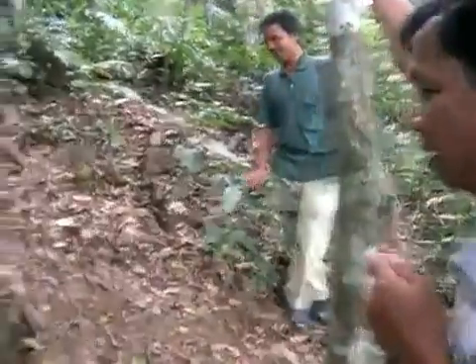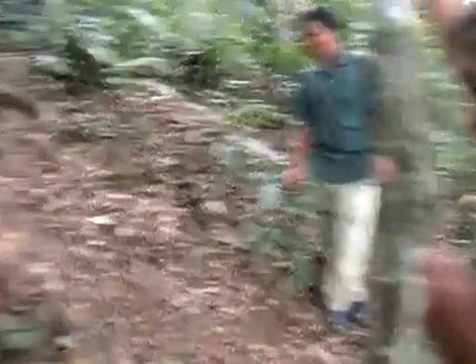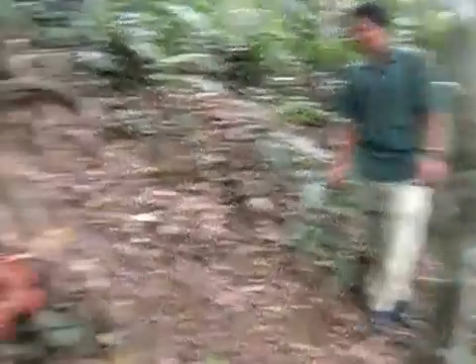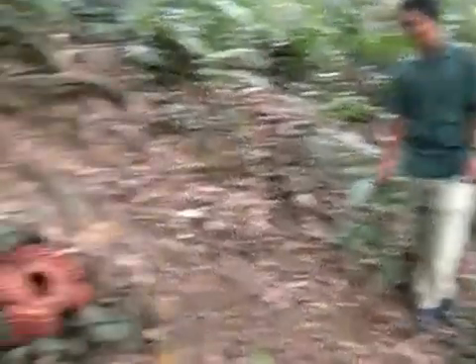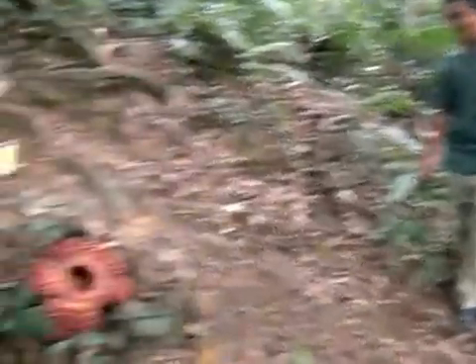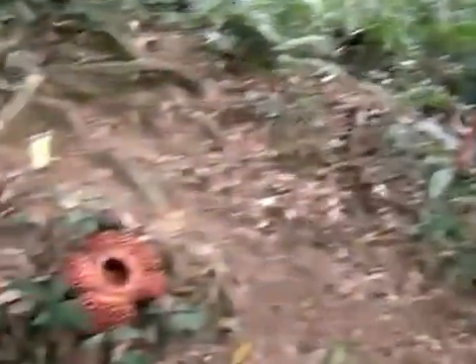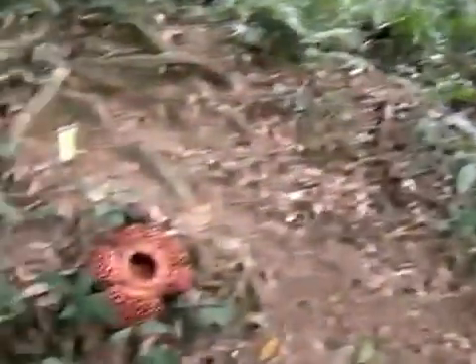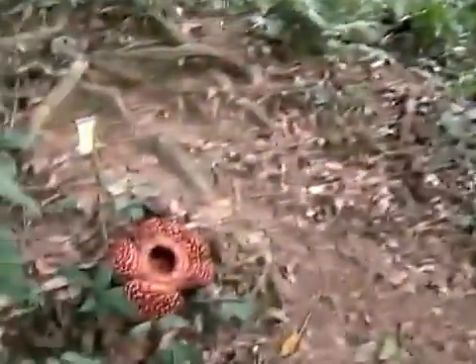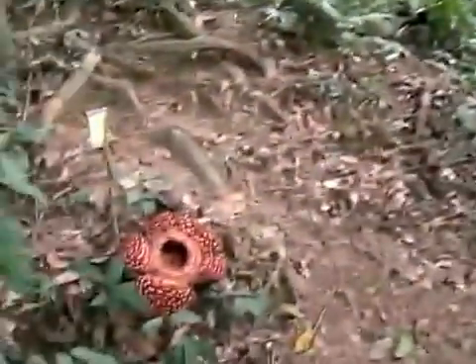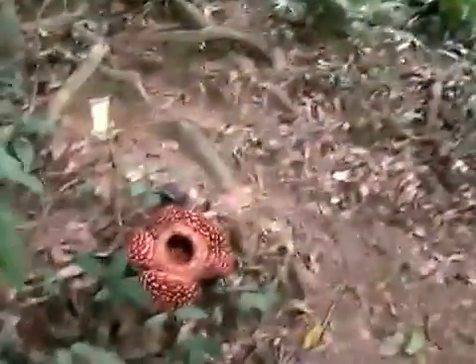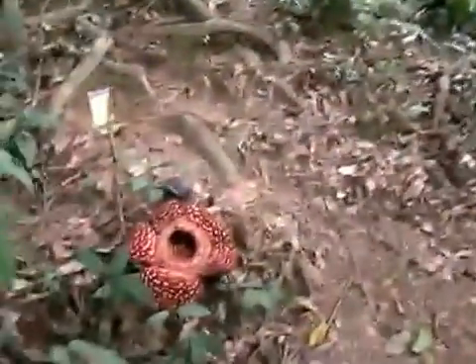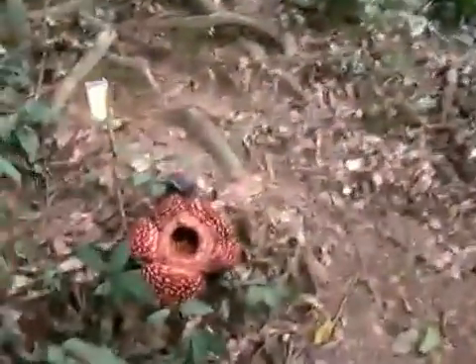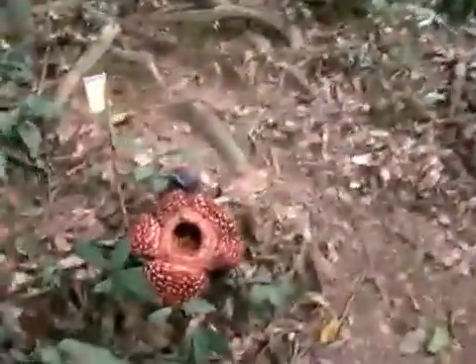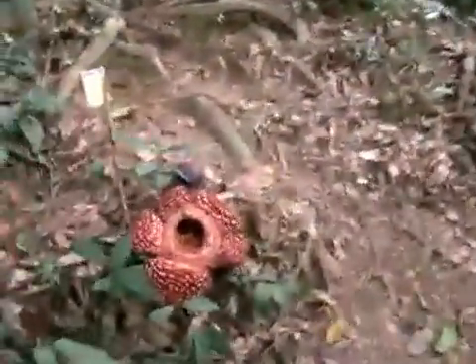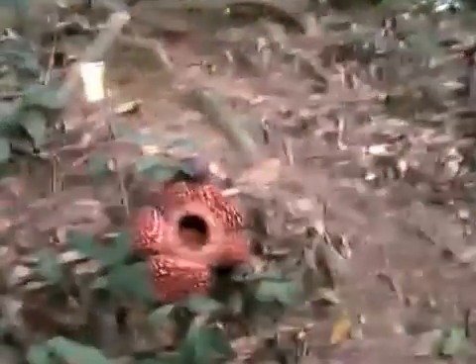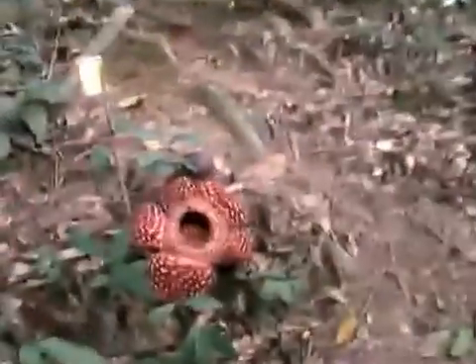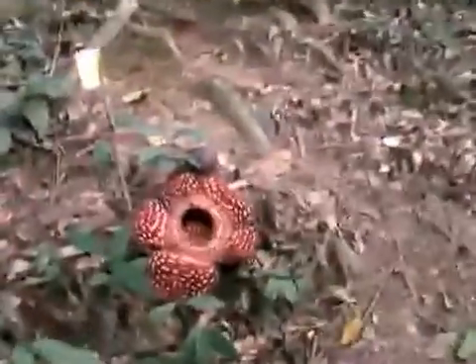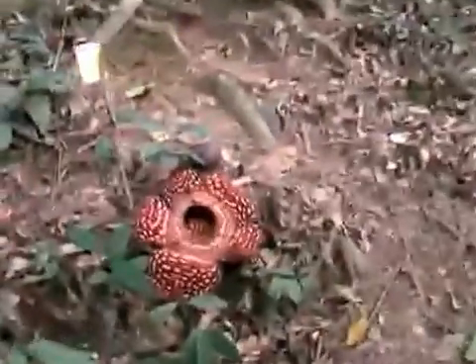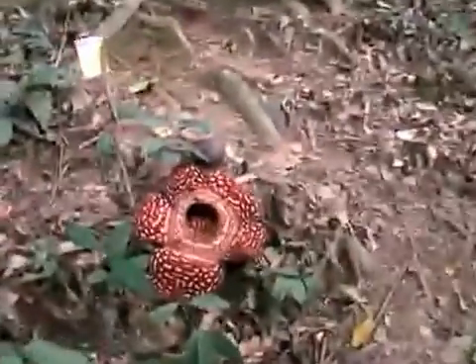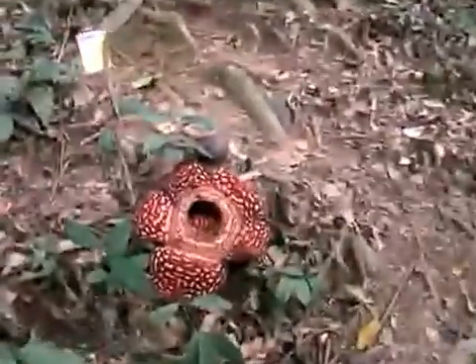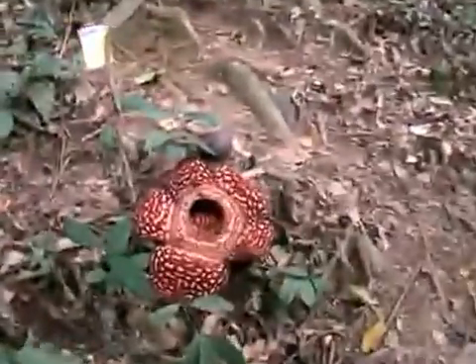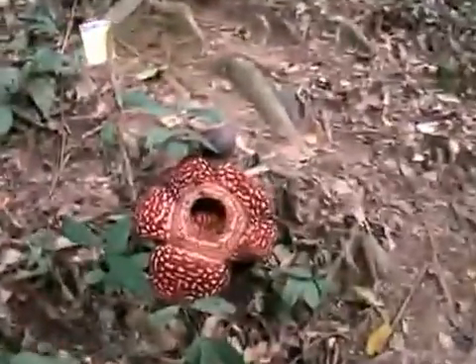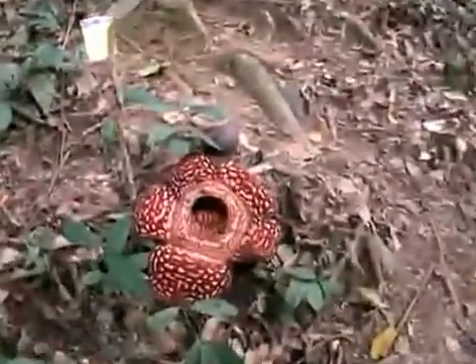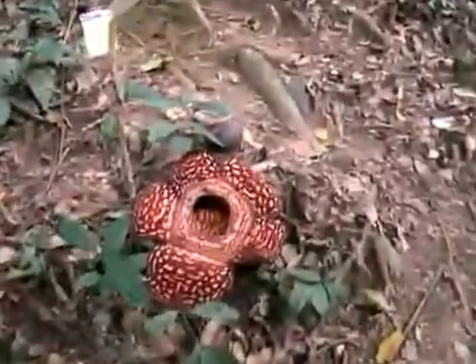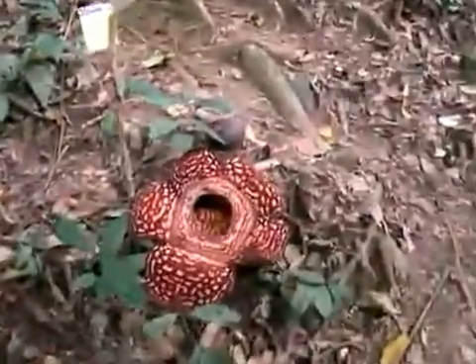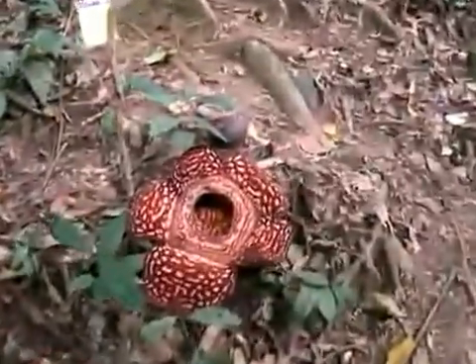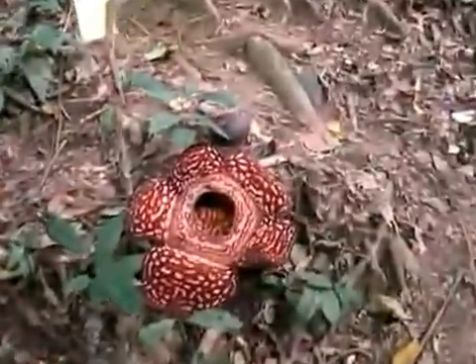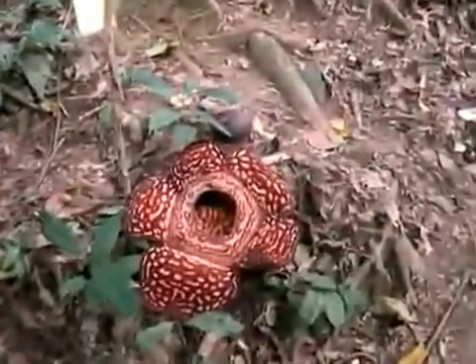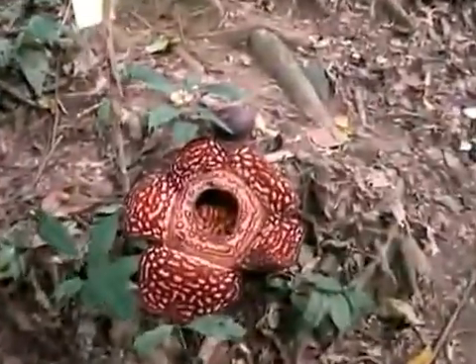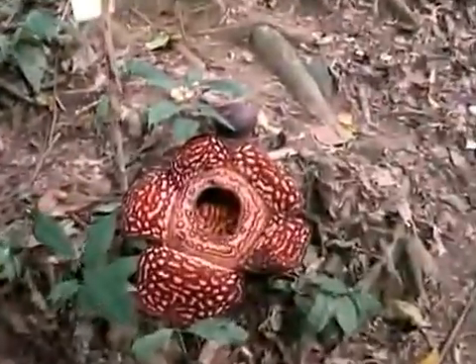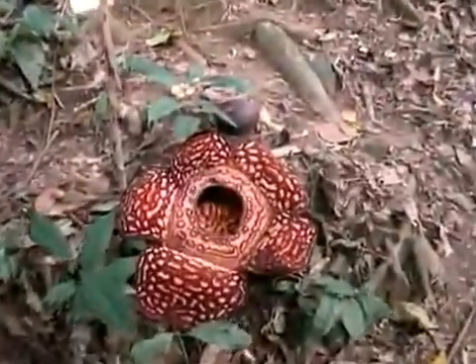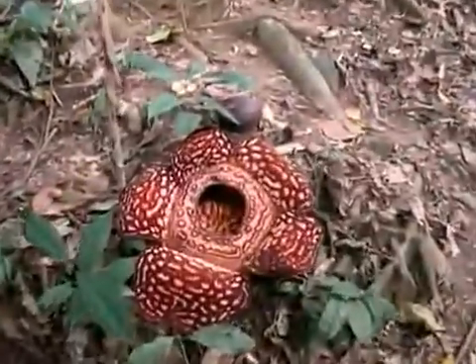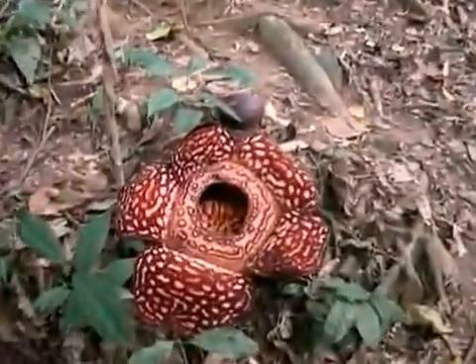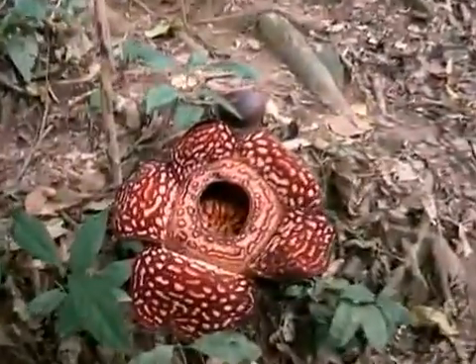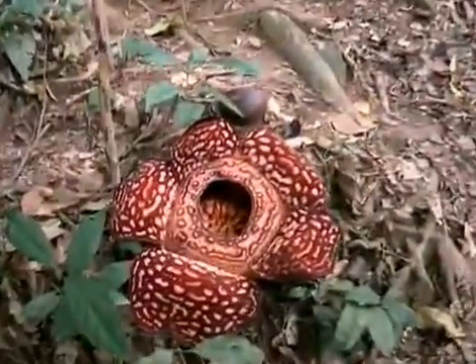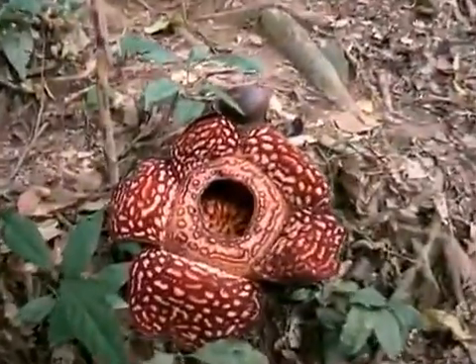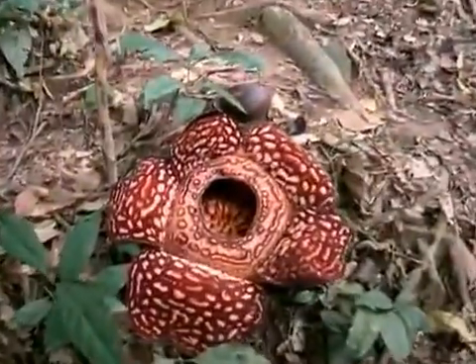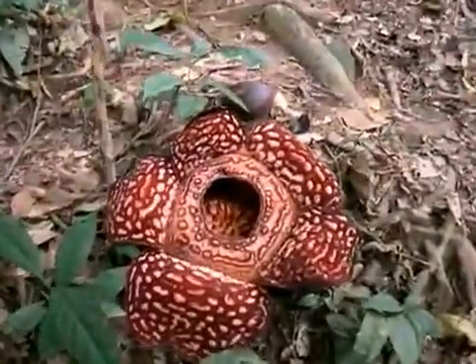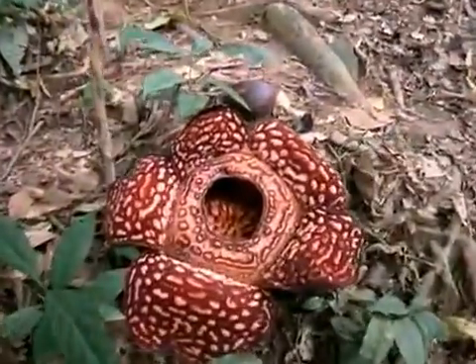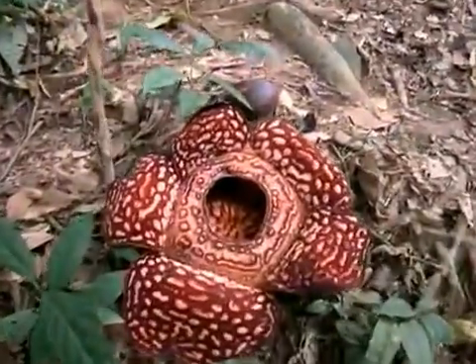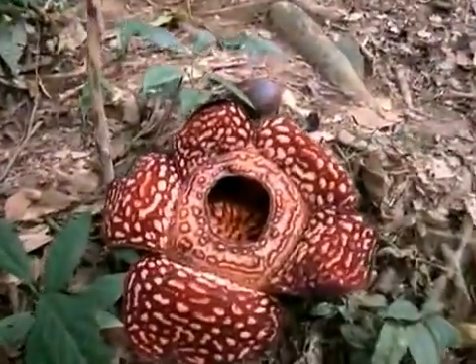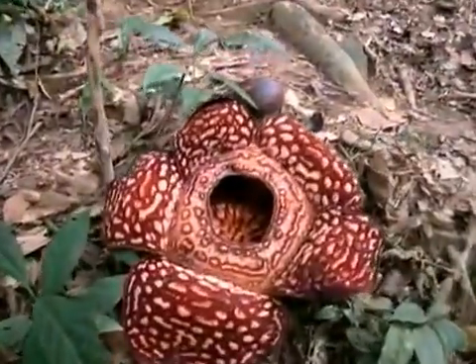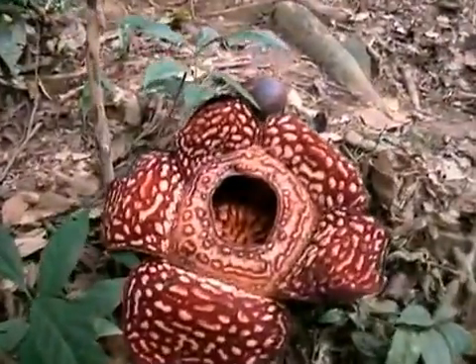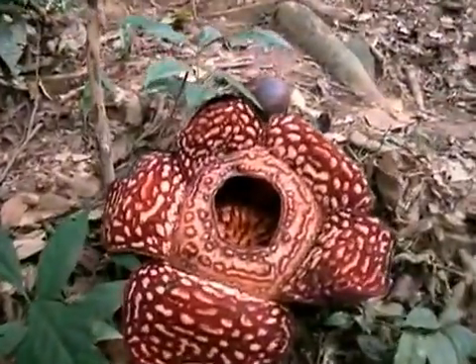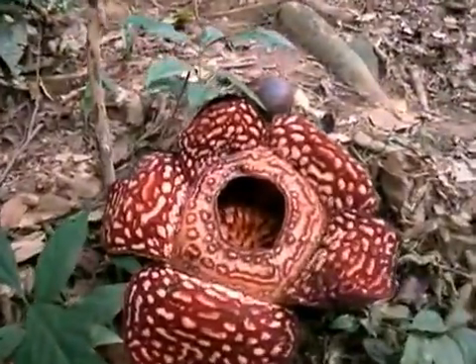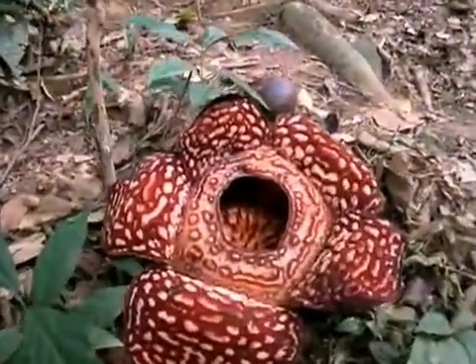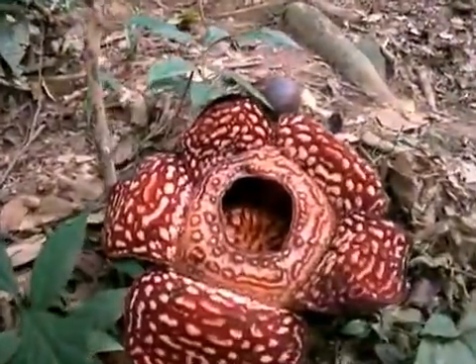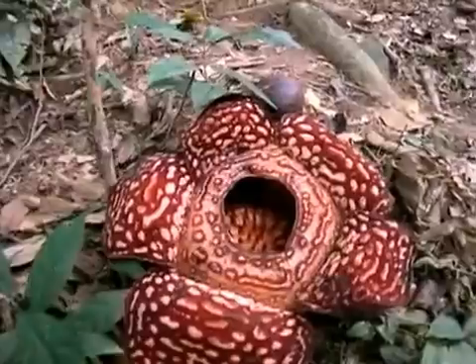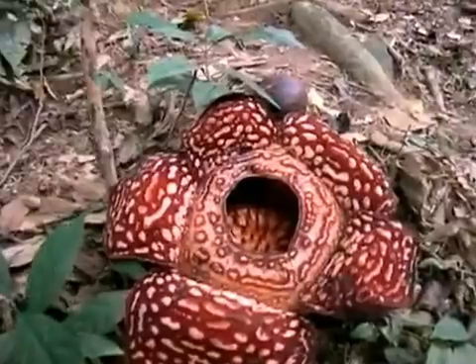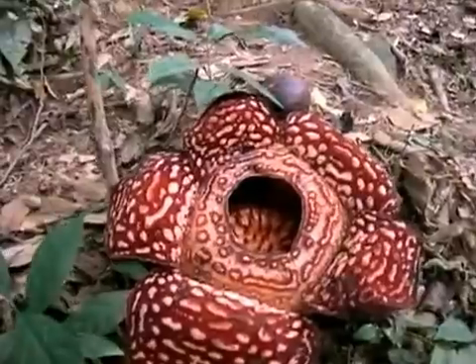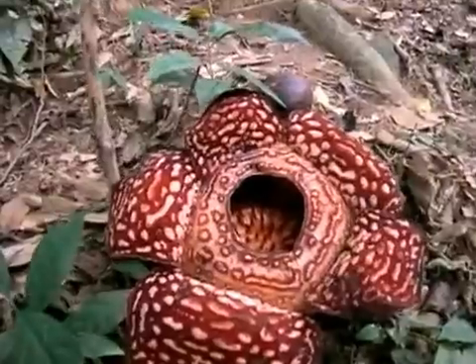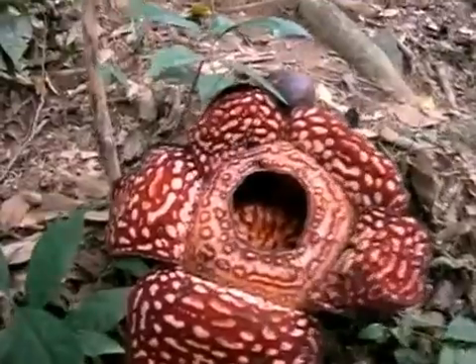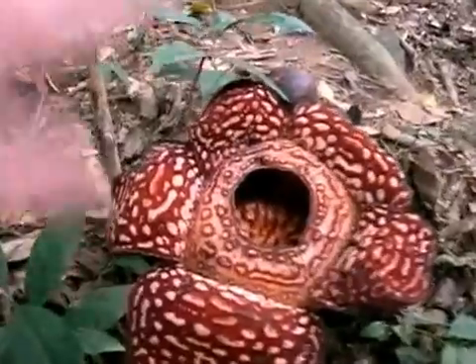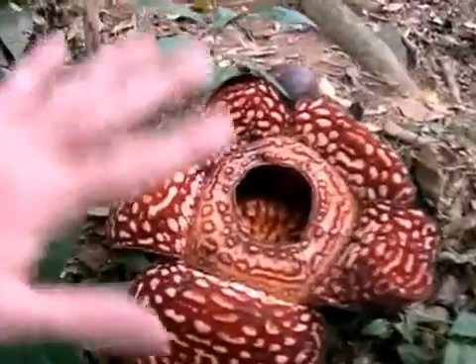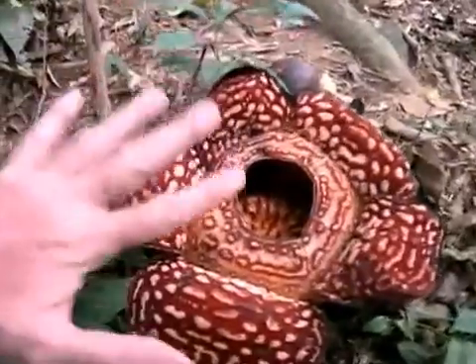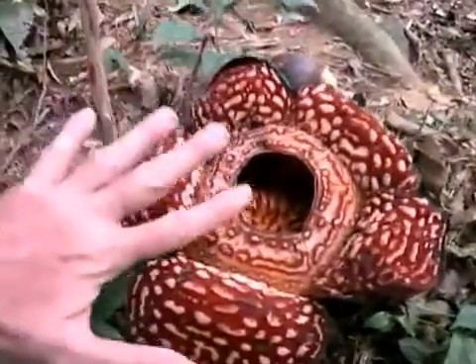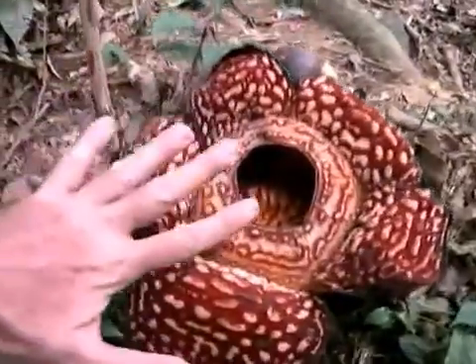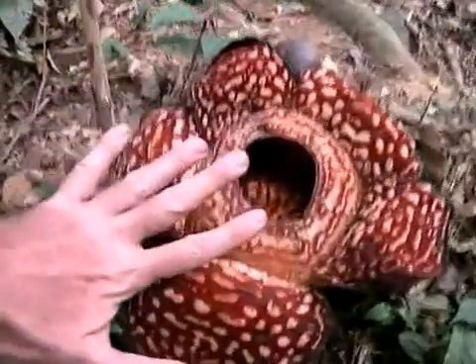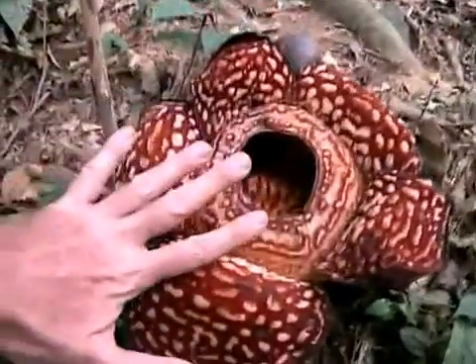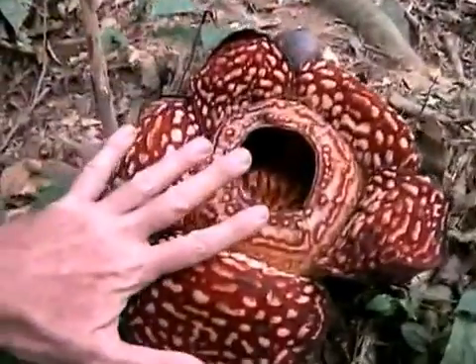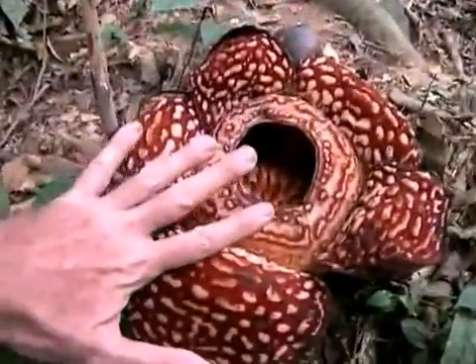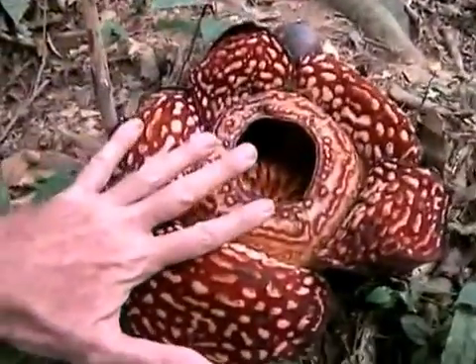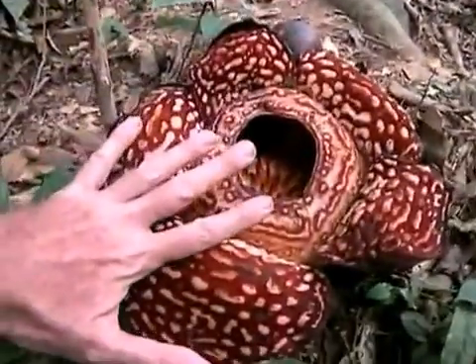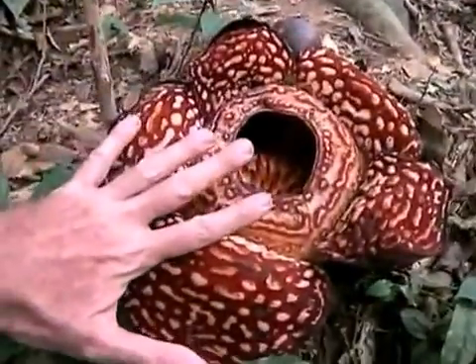Wow, and here it is. First Rafflesia. And it's about that big.